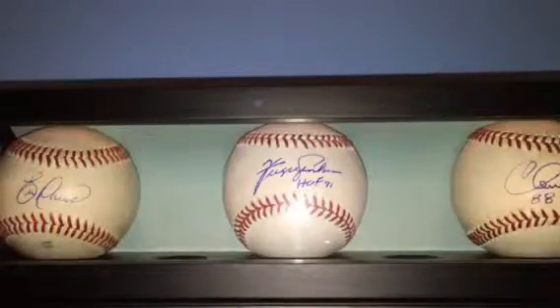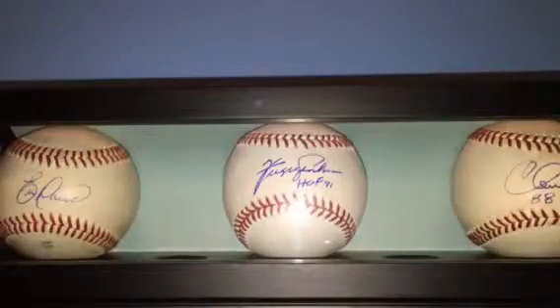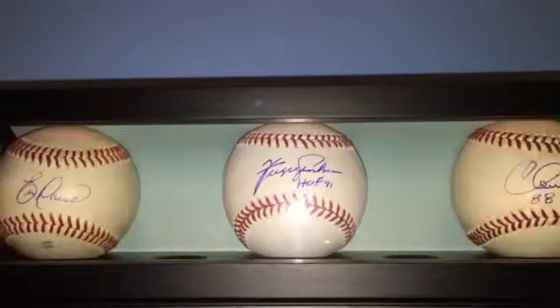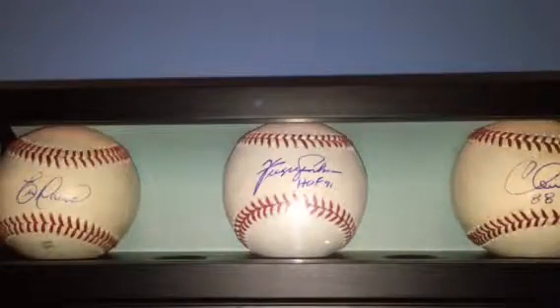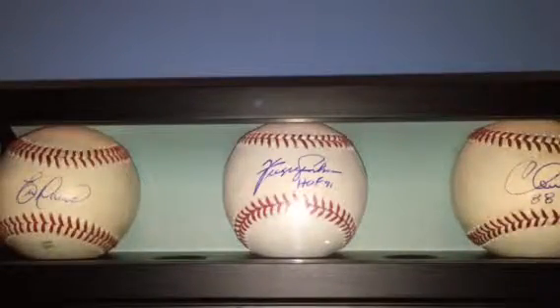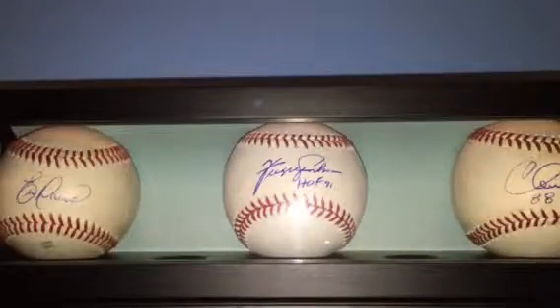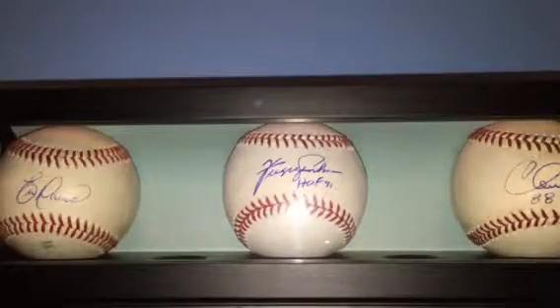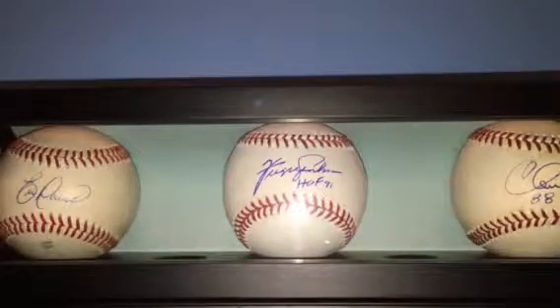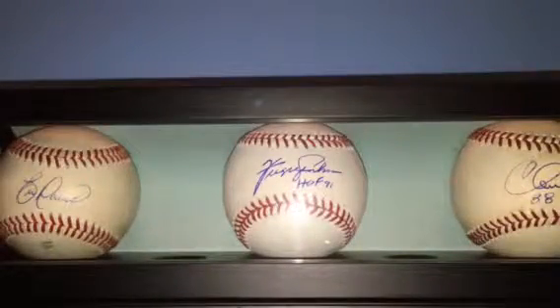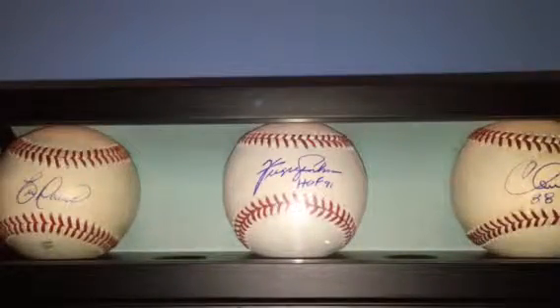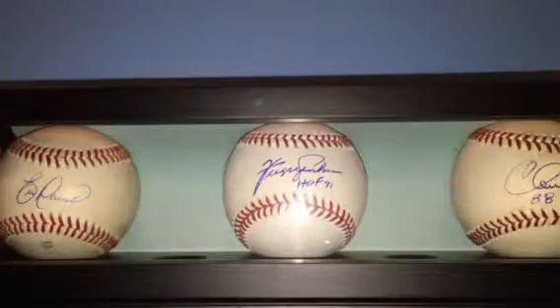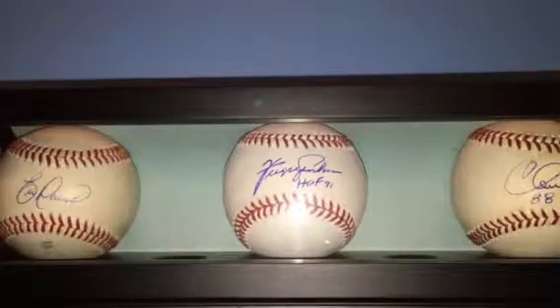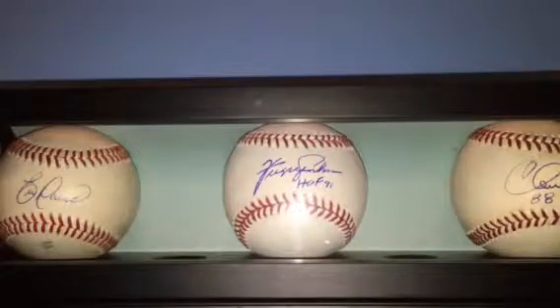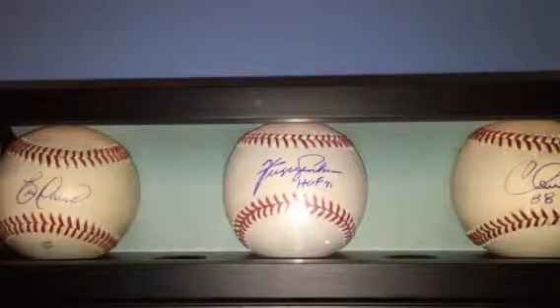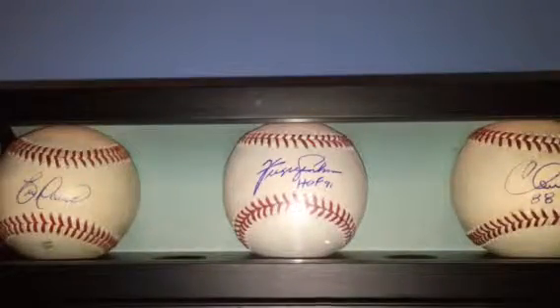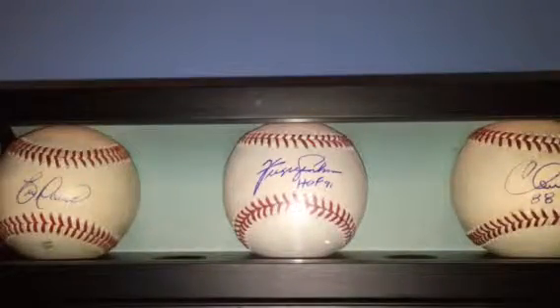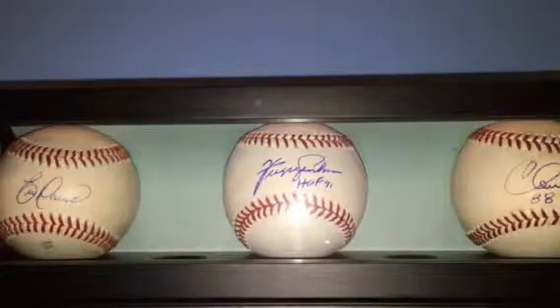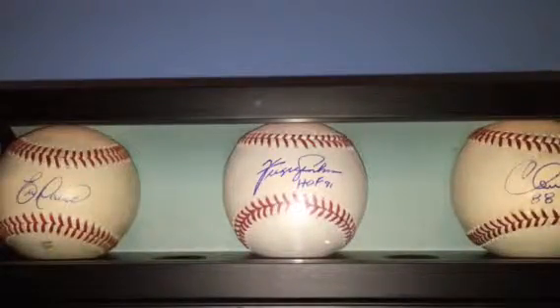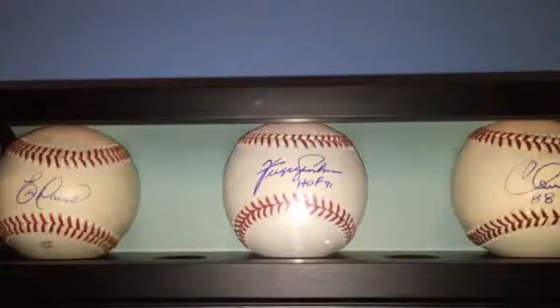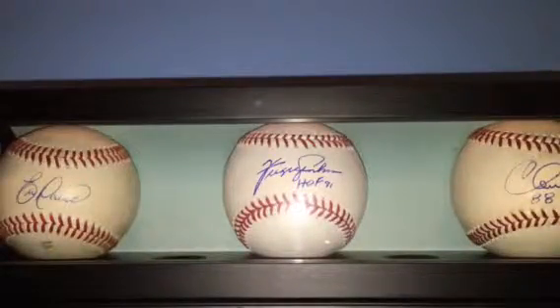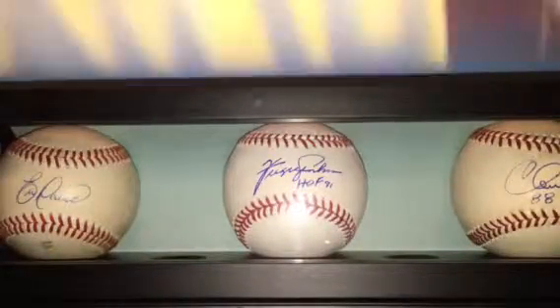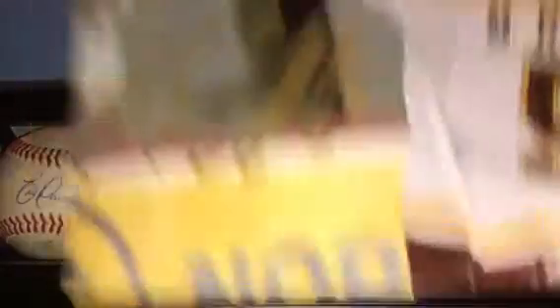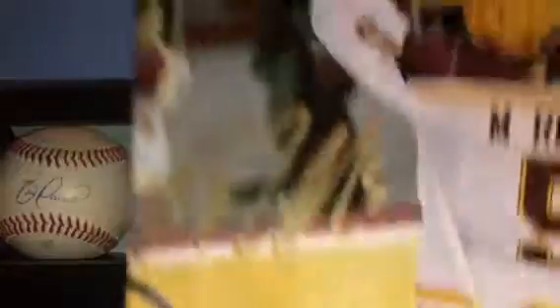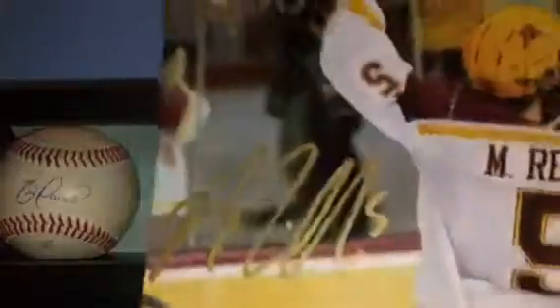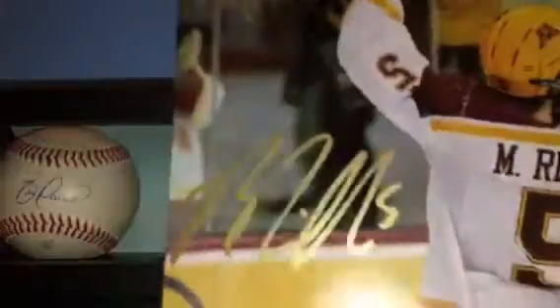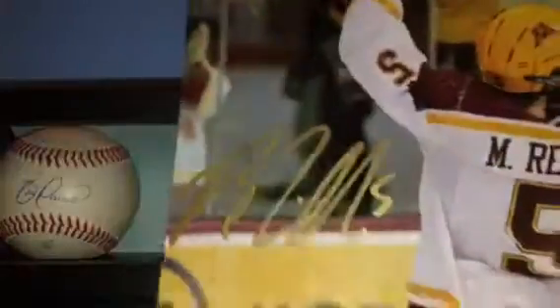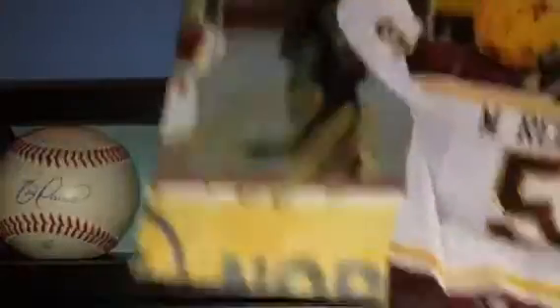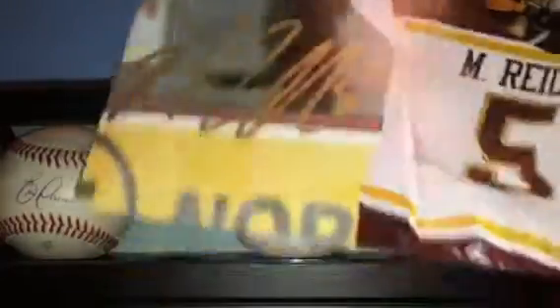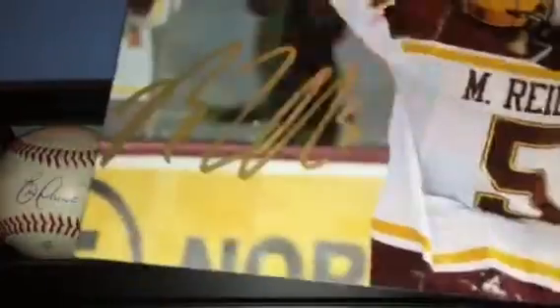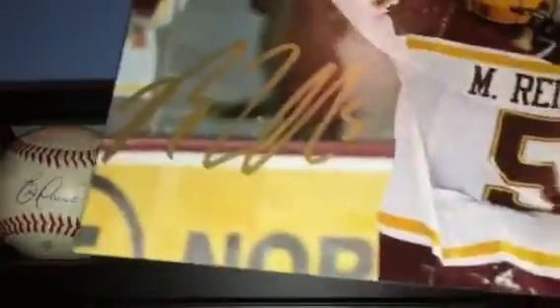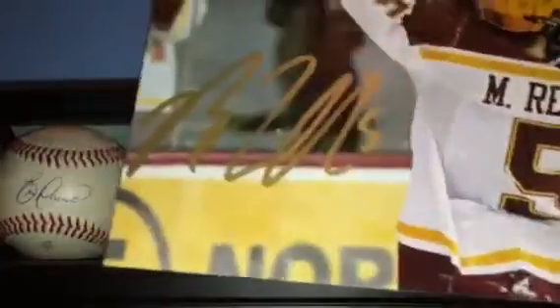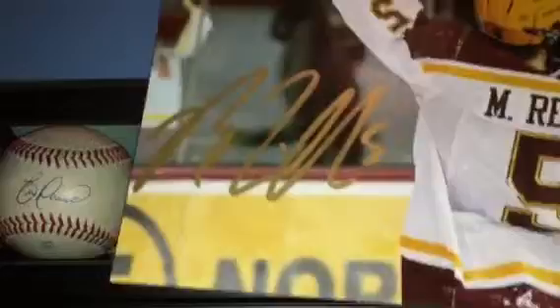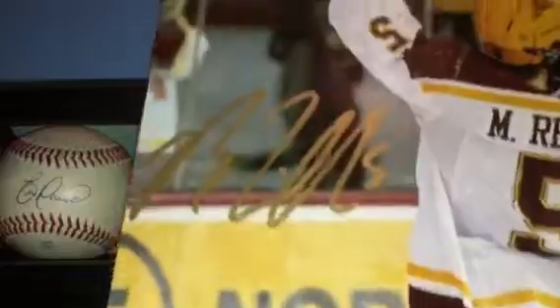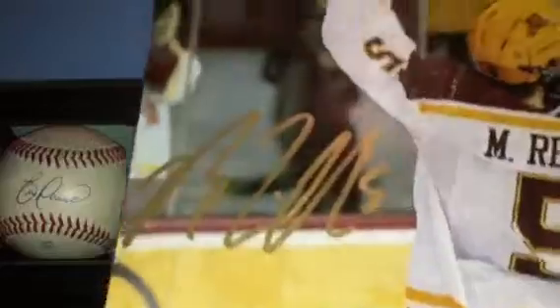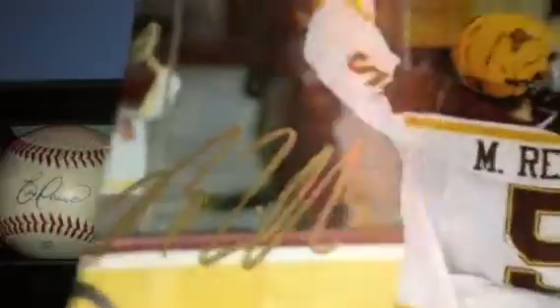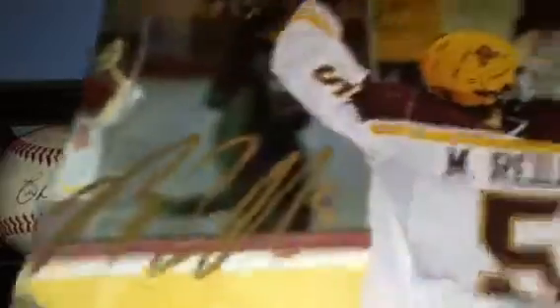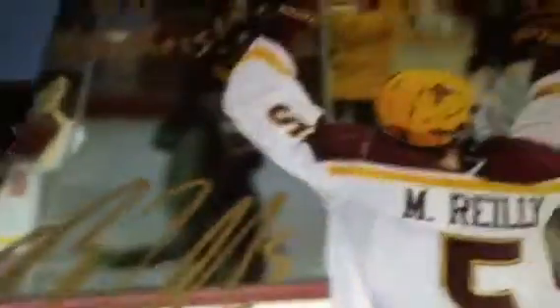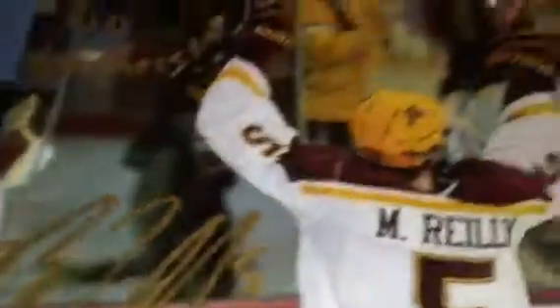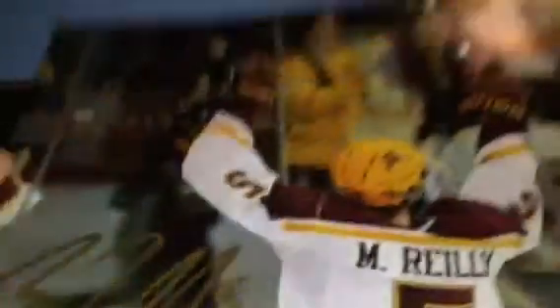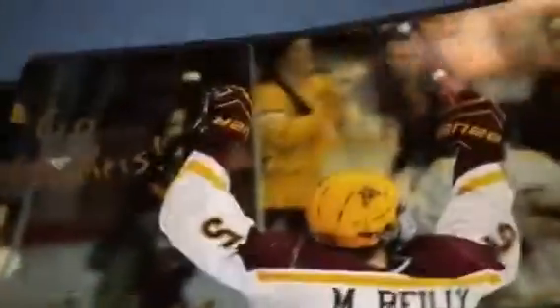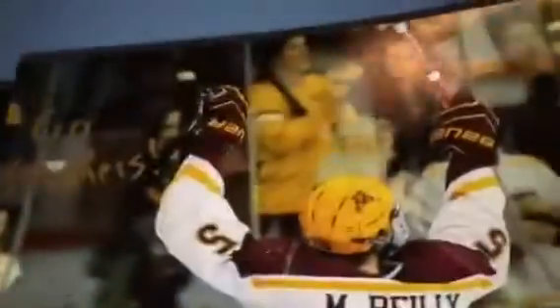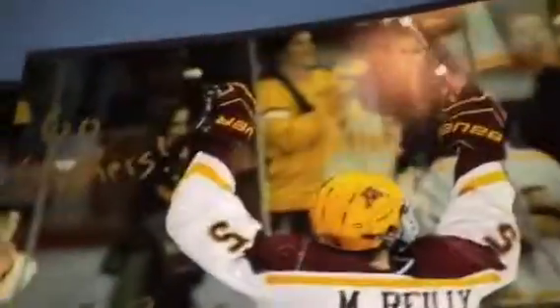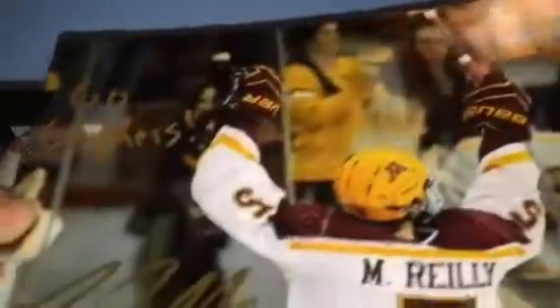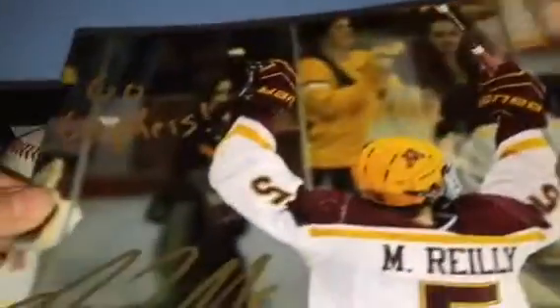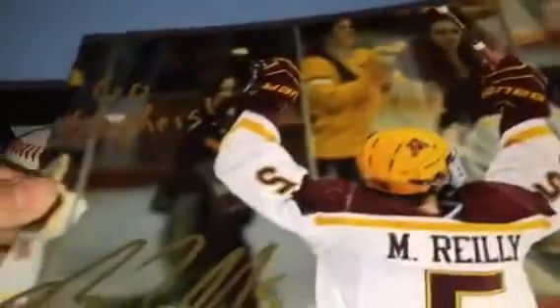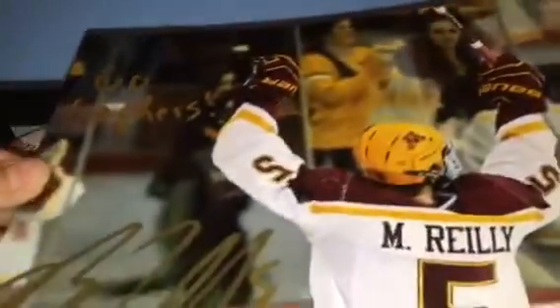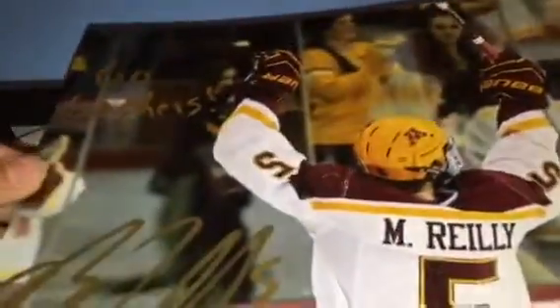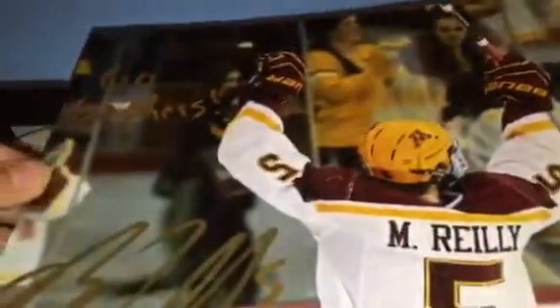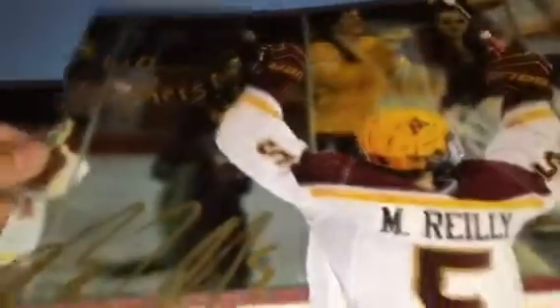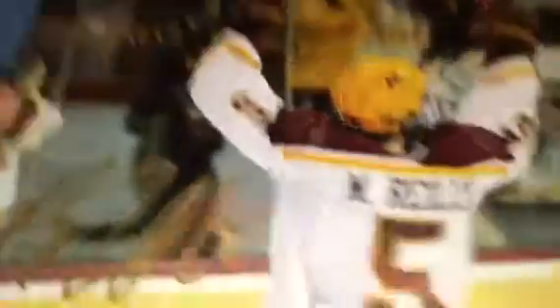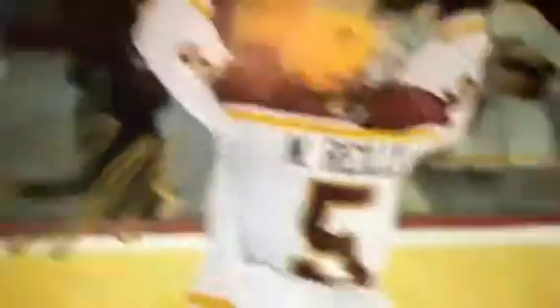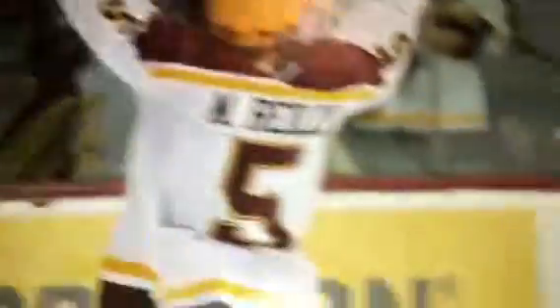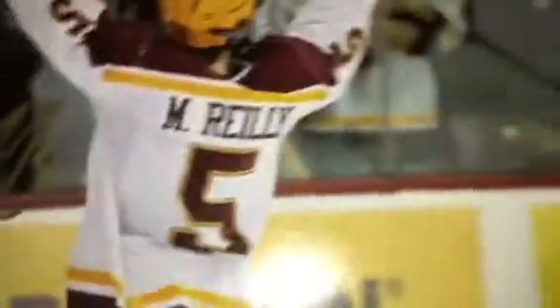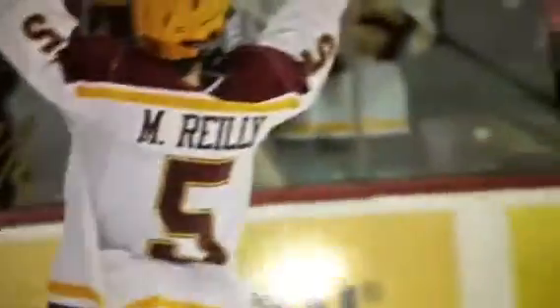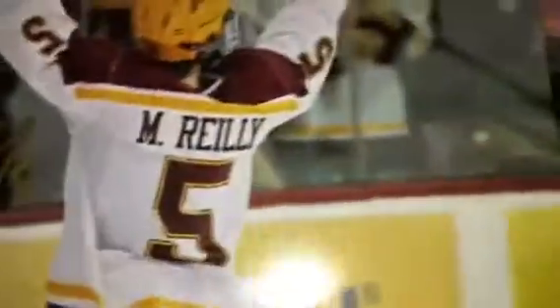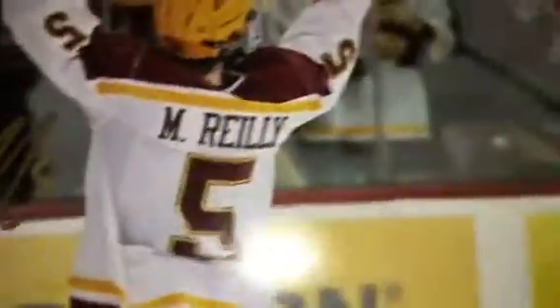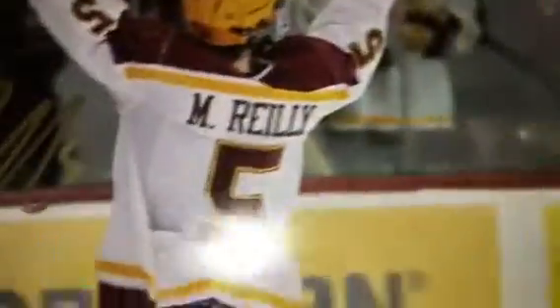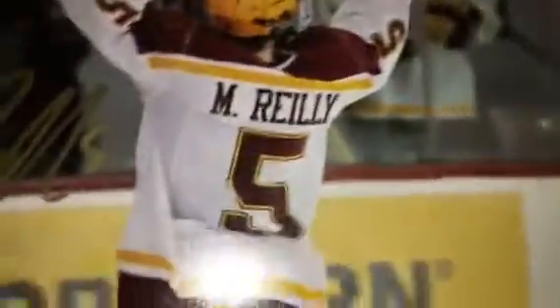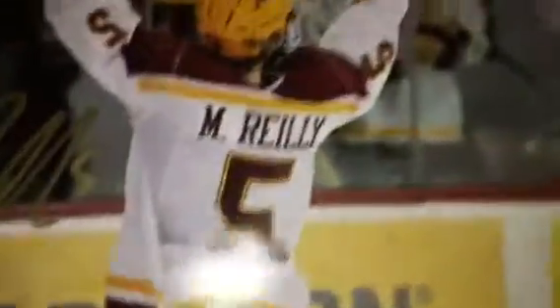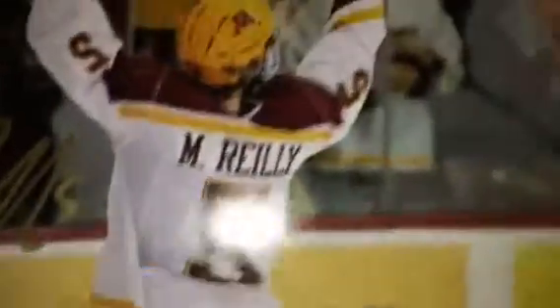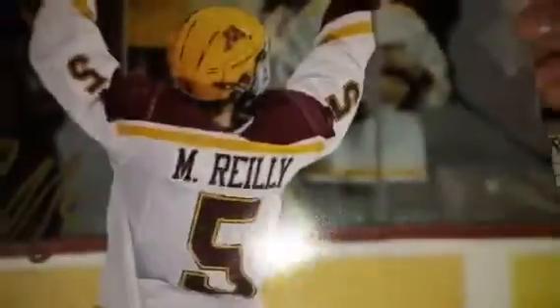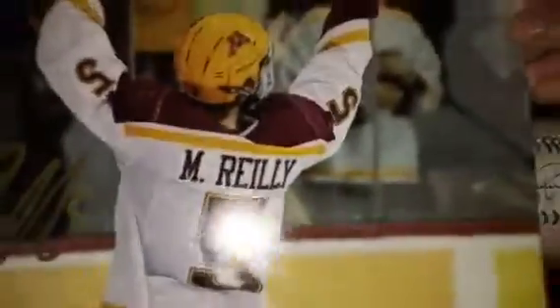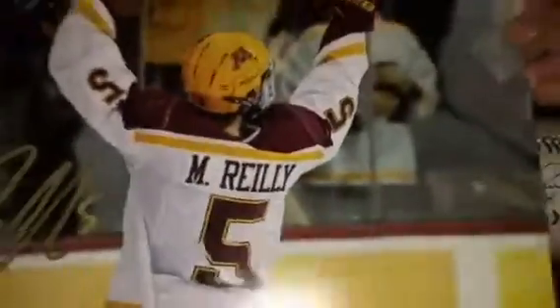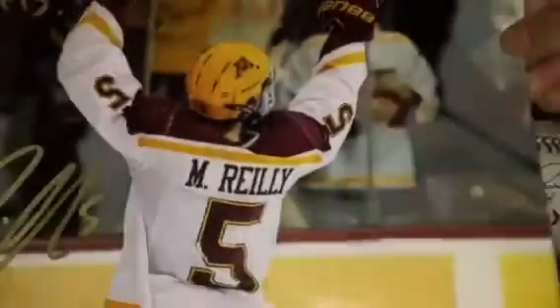And lastly, Mike Riley right there. And this is why — Go Gophers — came out beautiful.